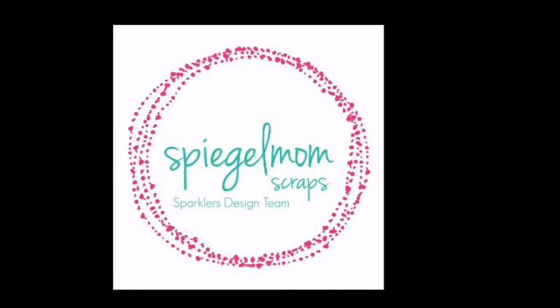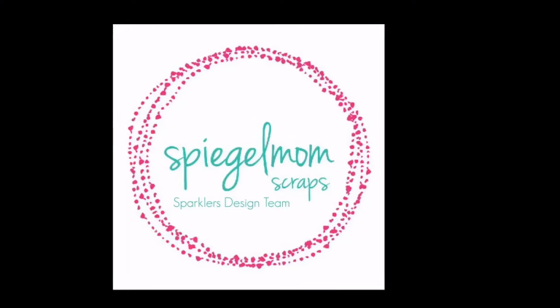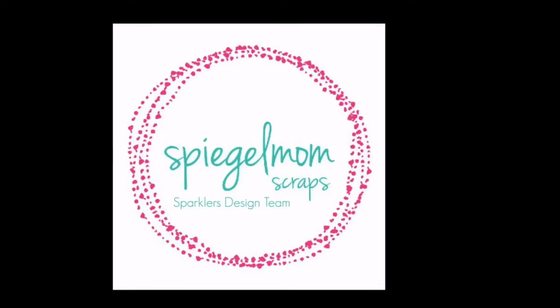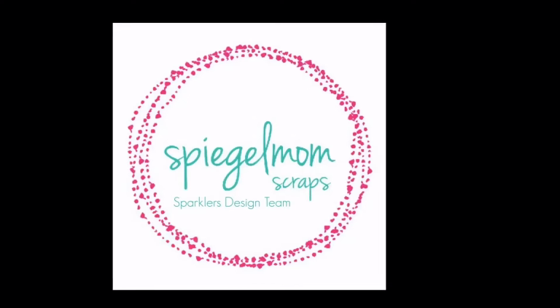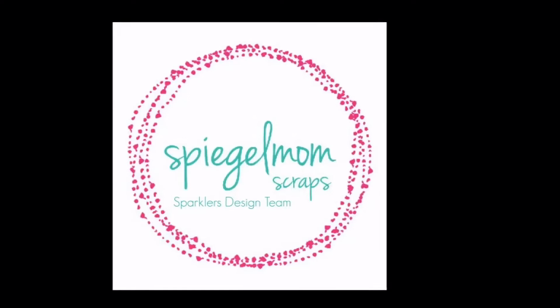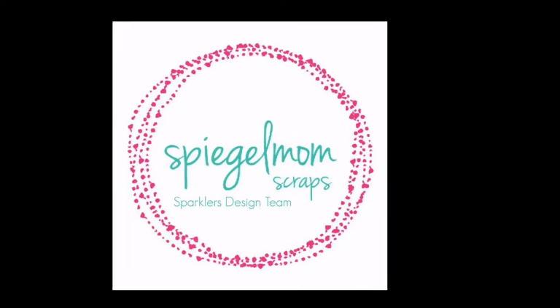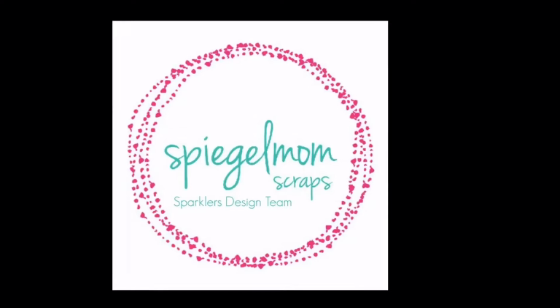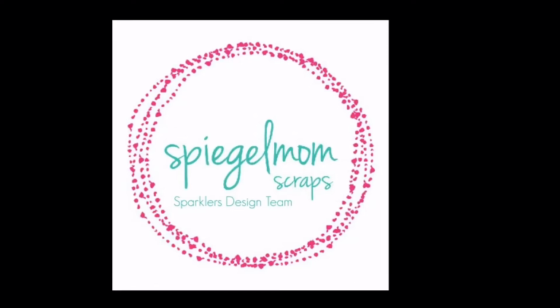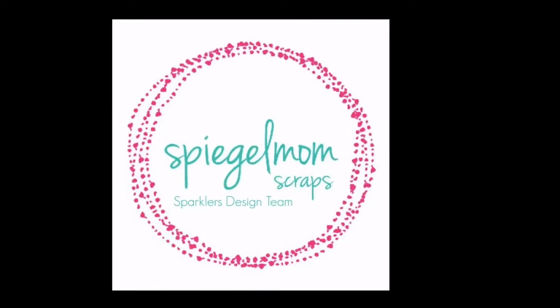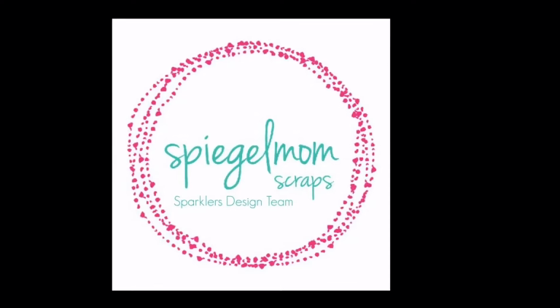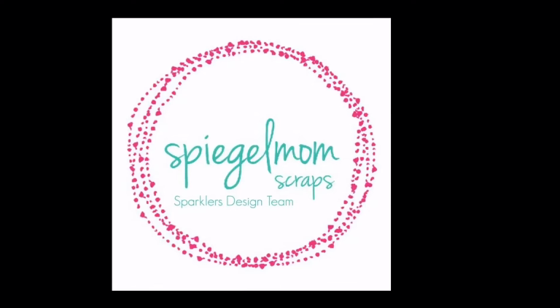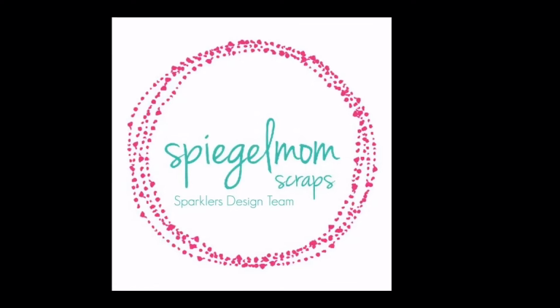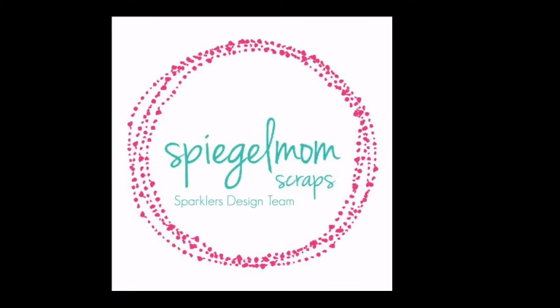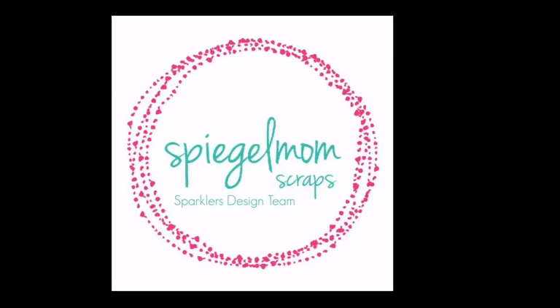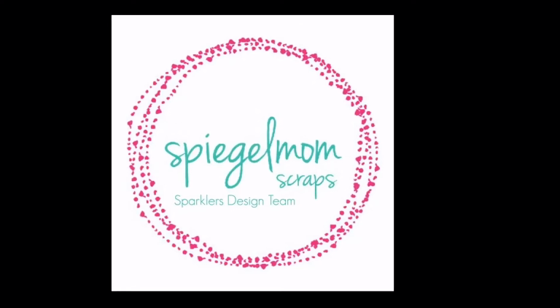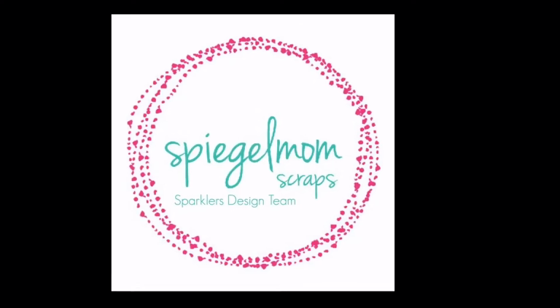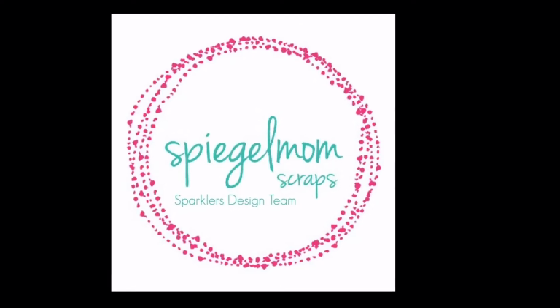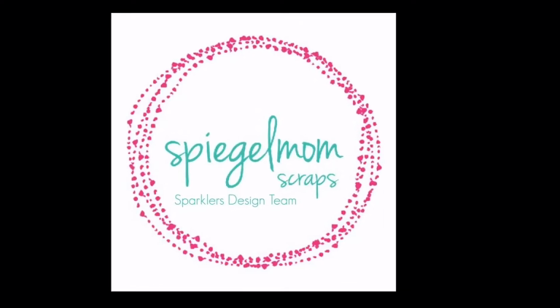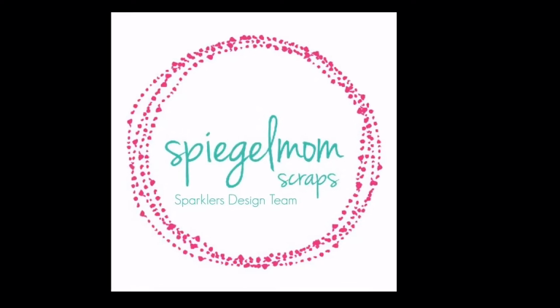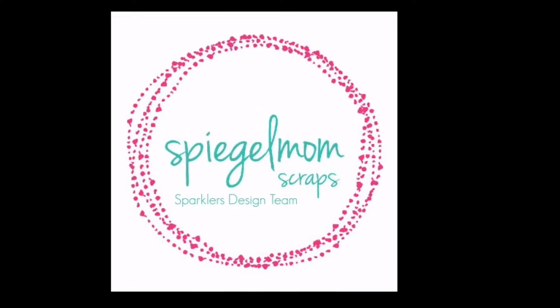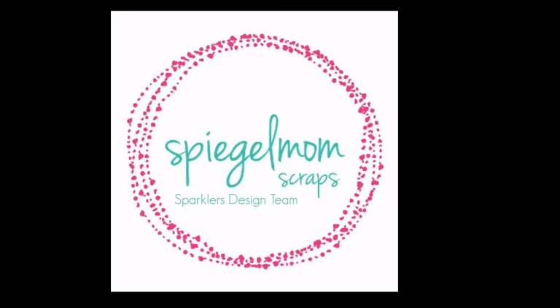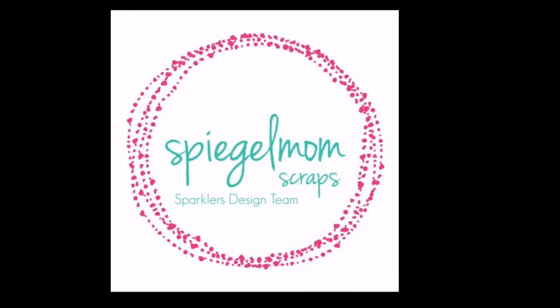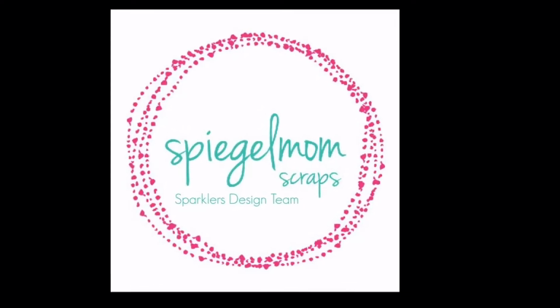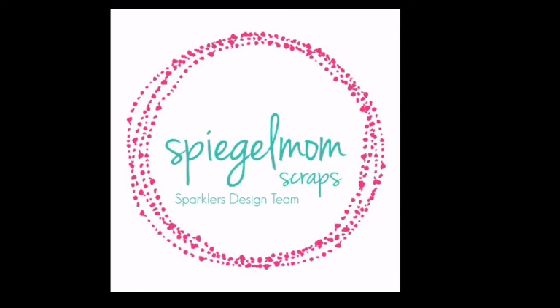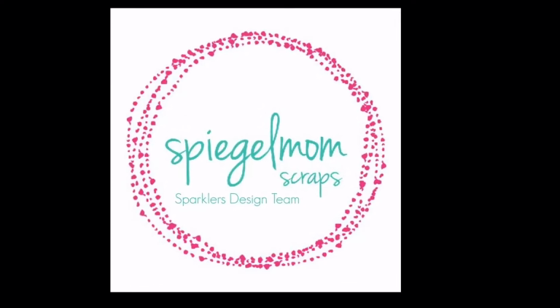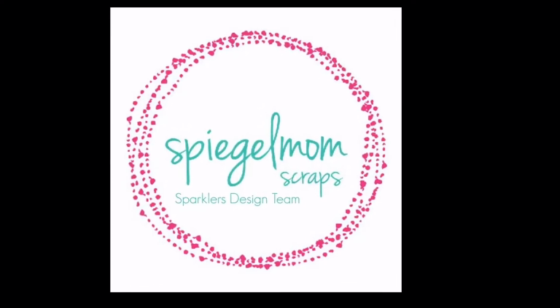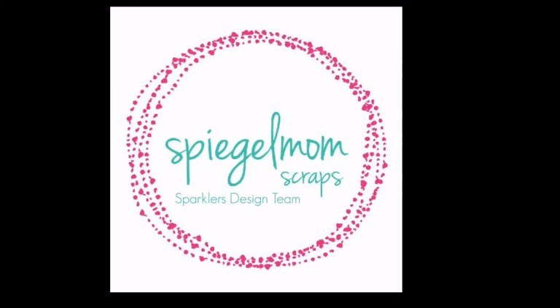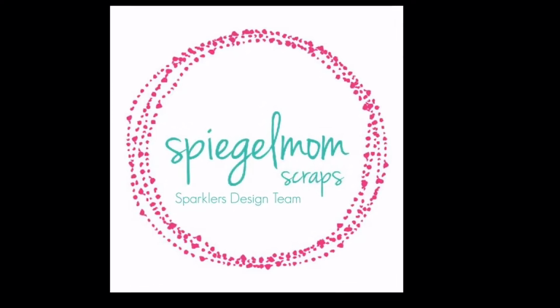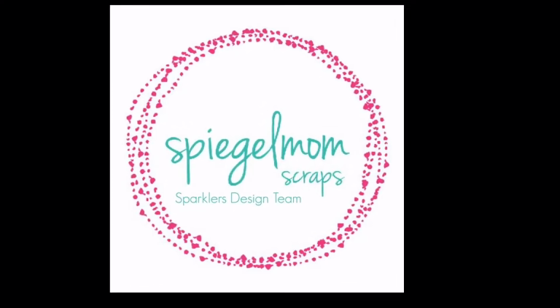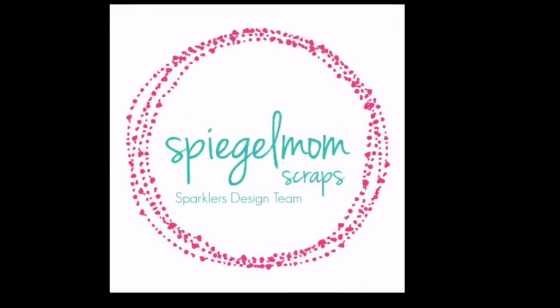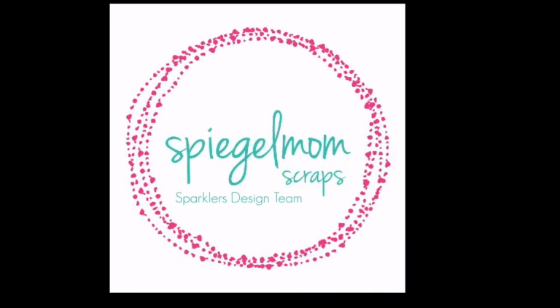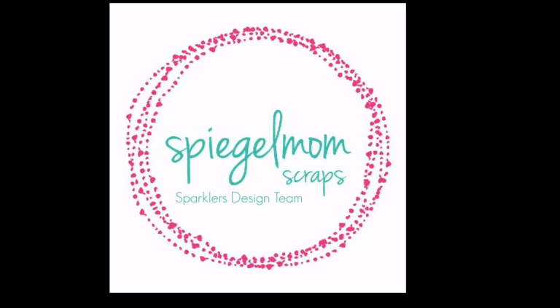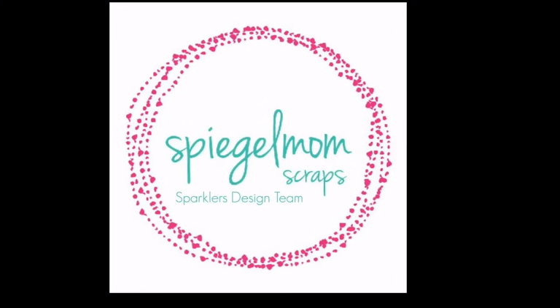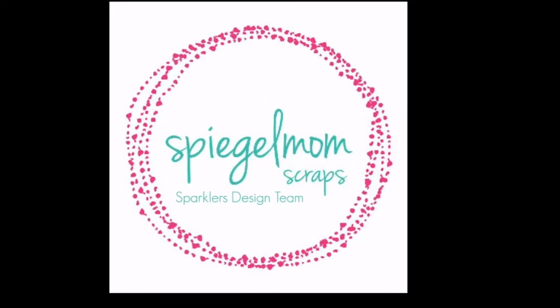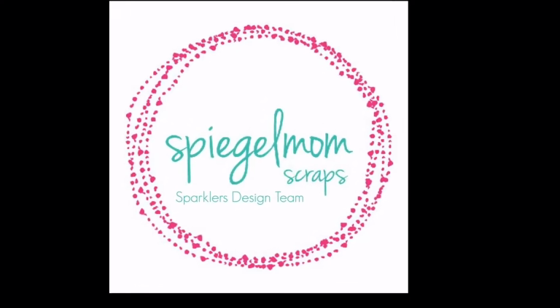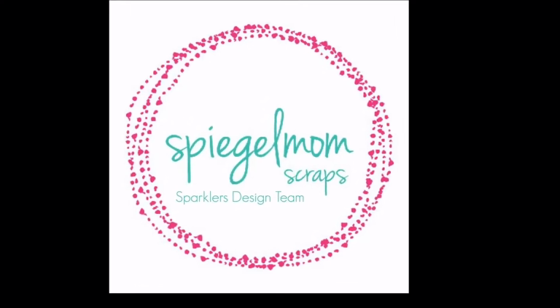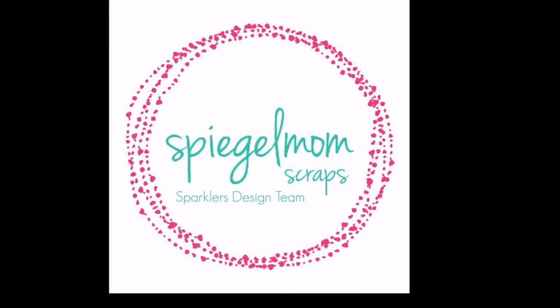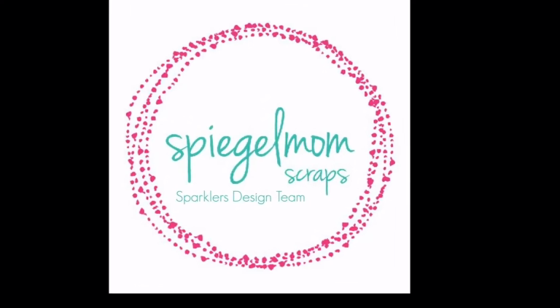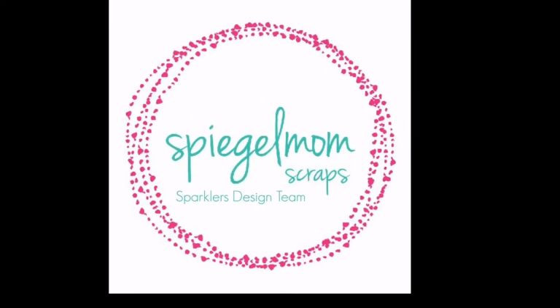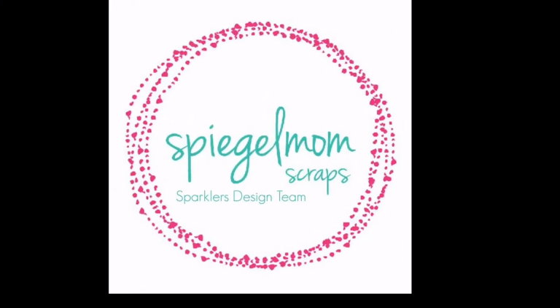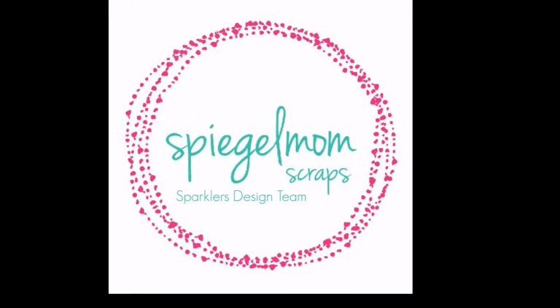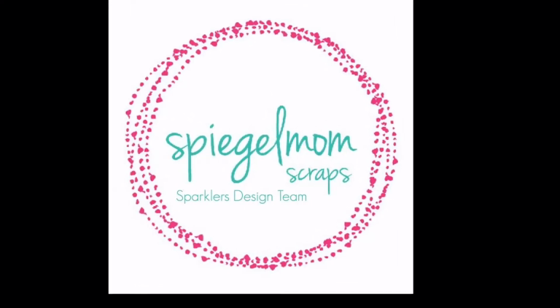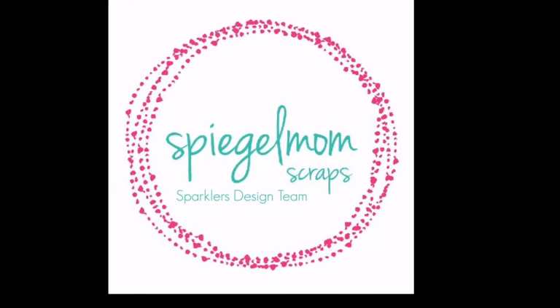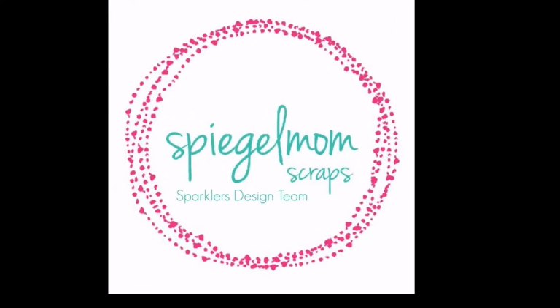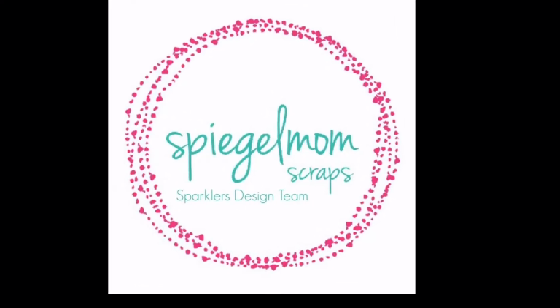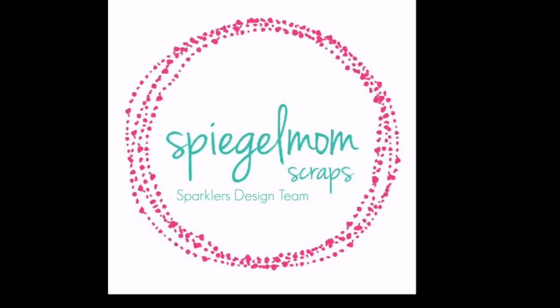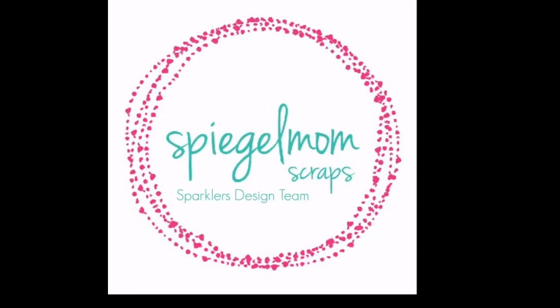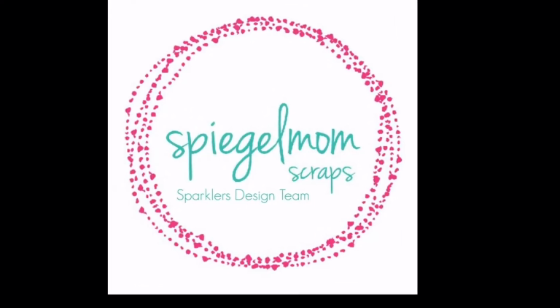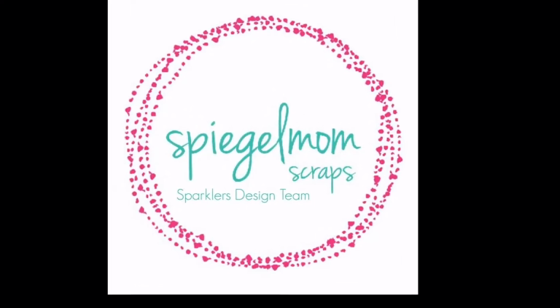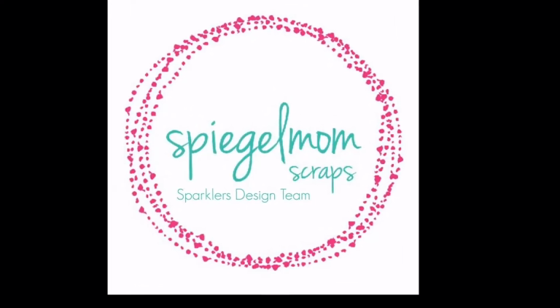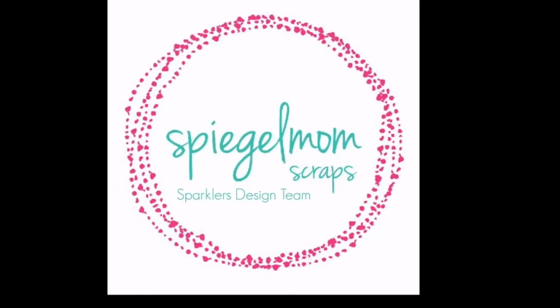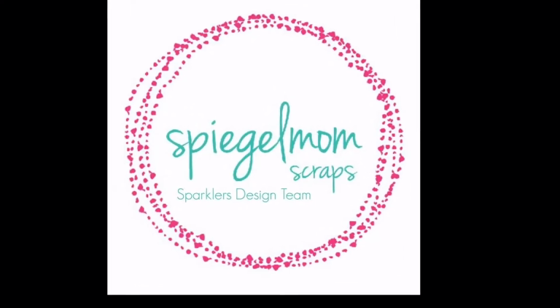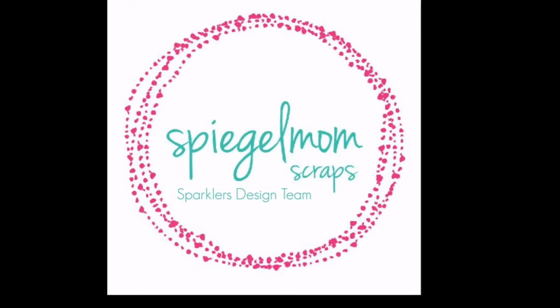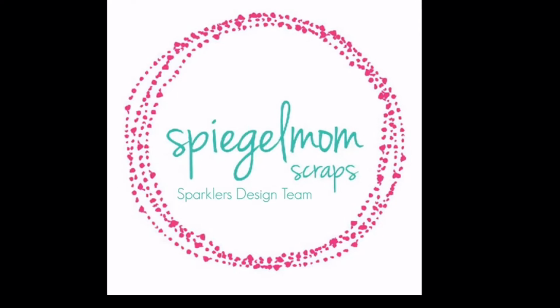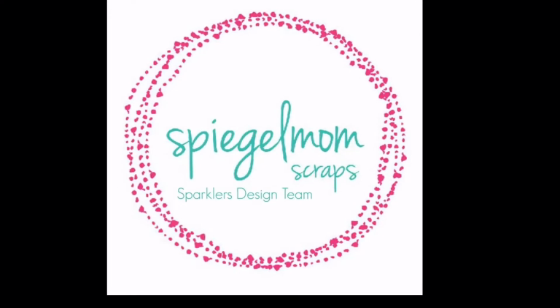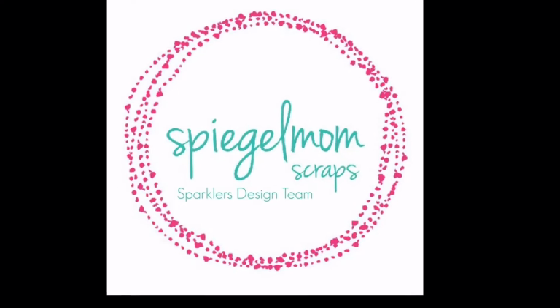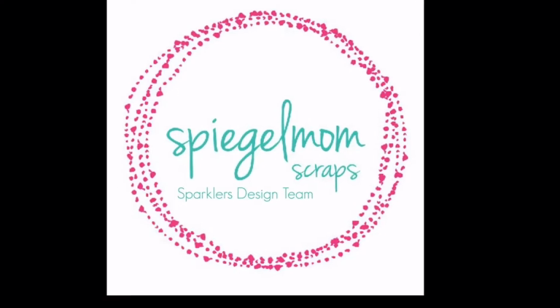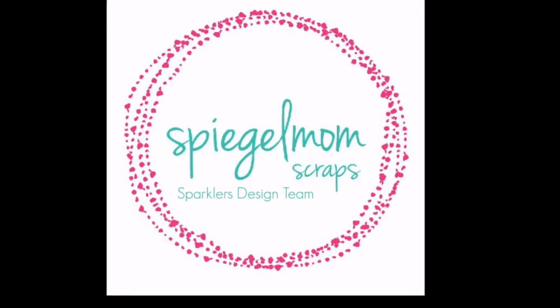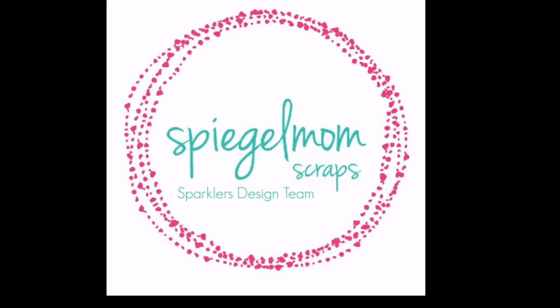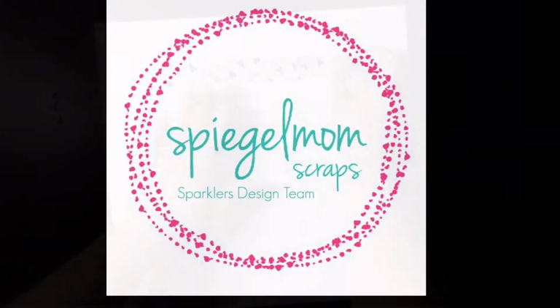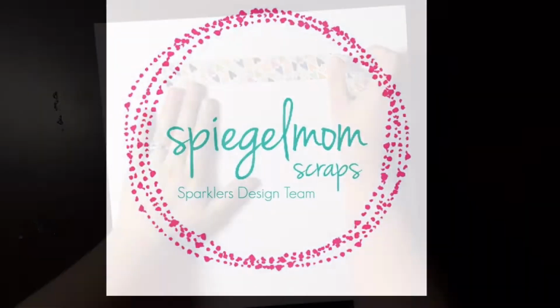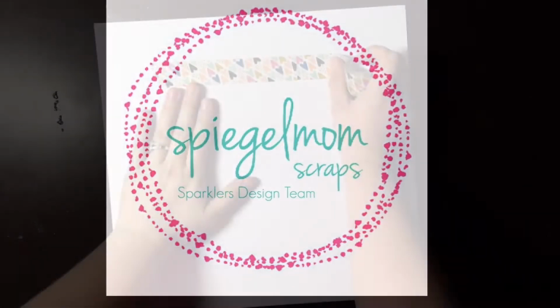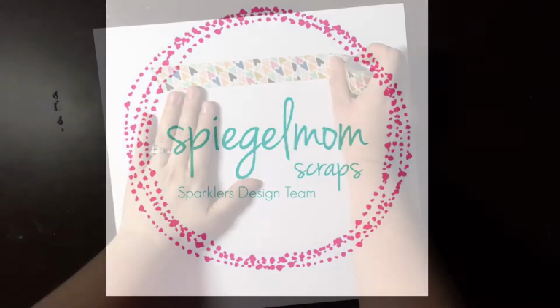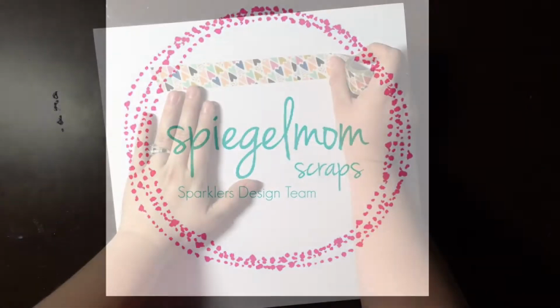Hey y'all, it's Allie with the Spiegel Mom Scraps Design Team and I'm super excited to share this layout with you guys today.